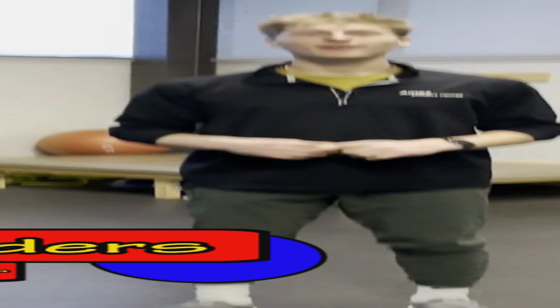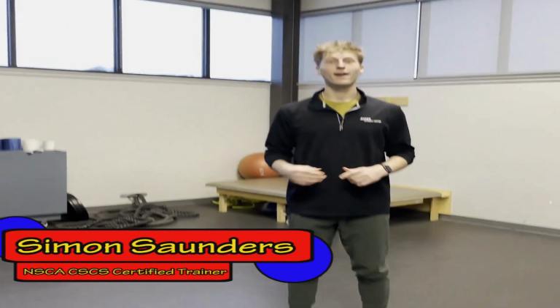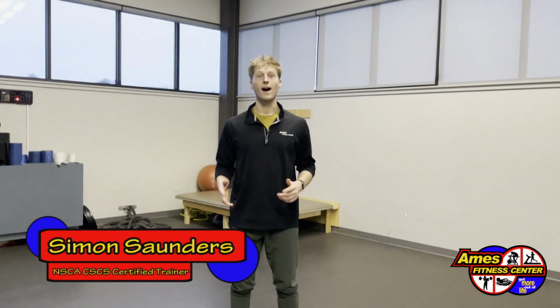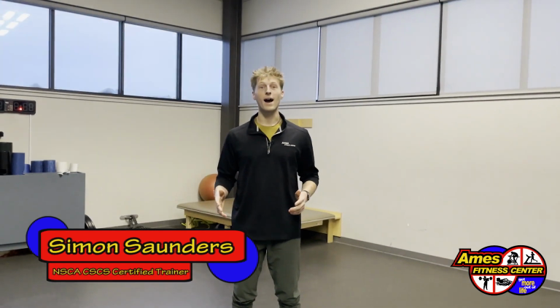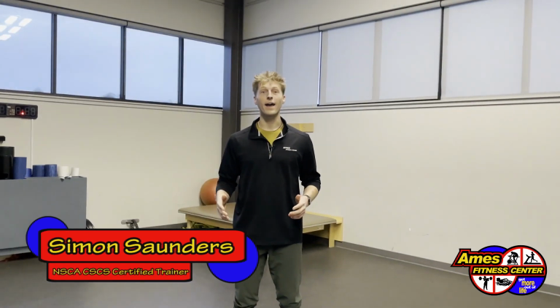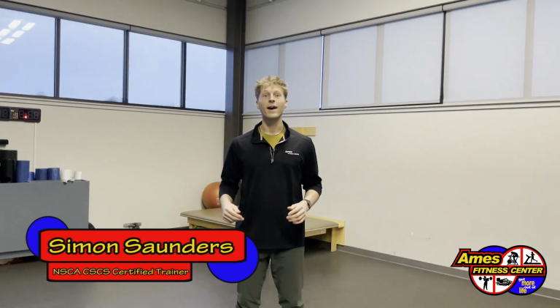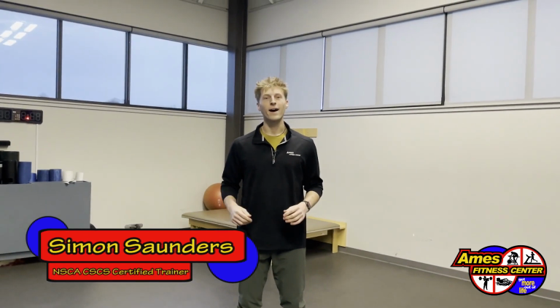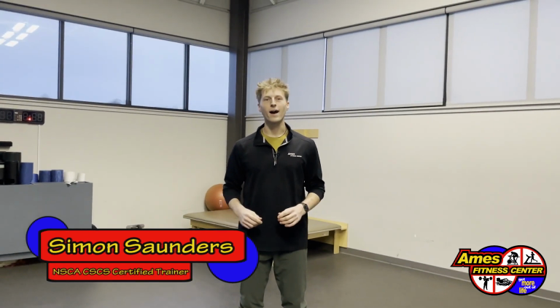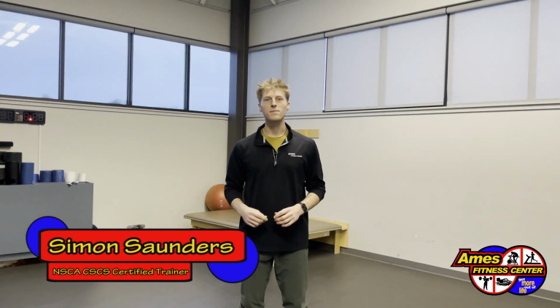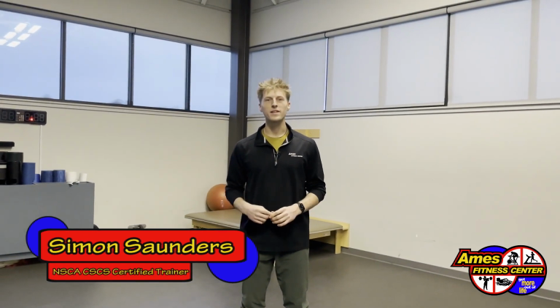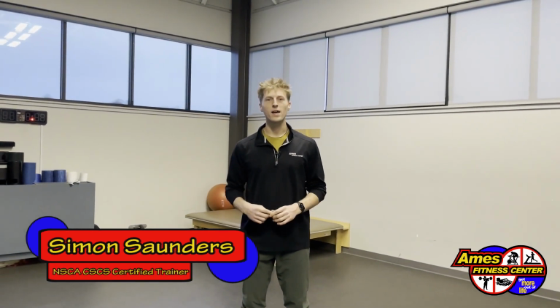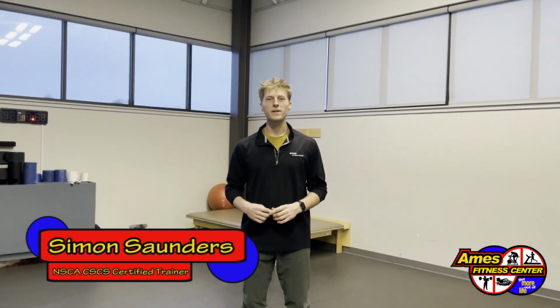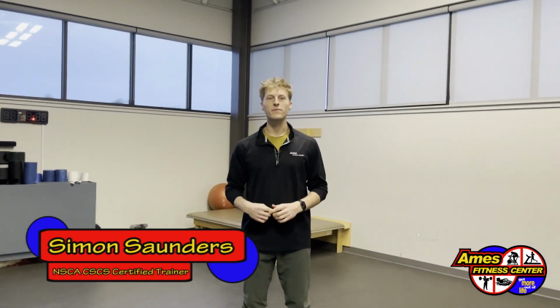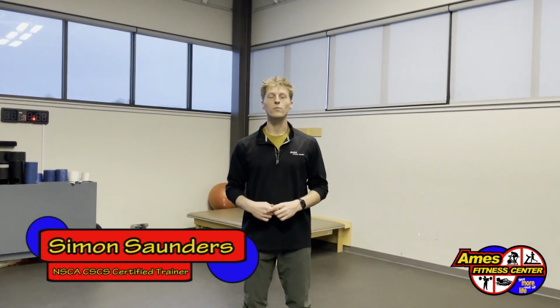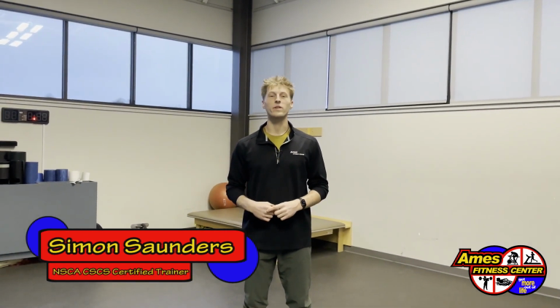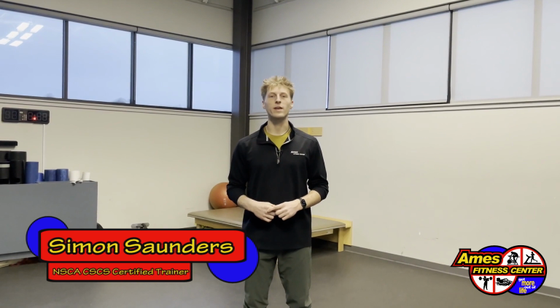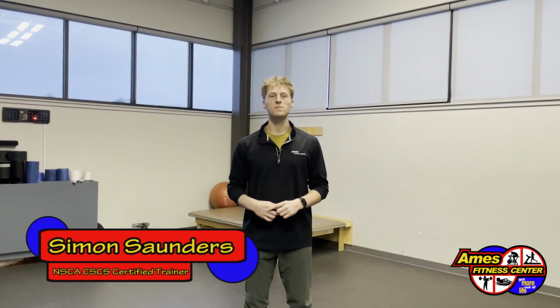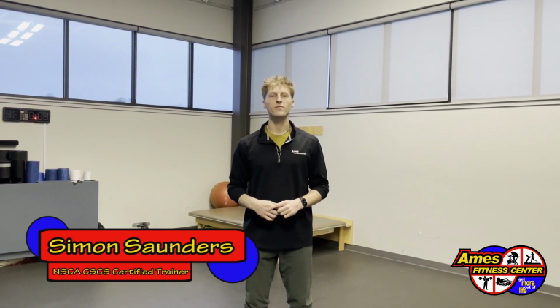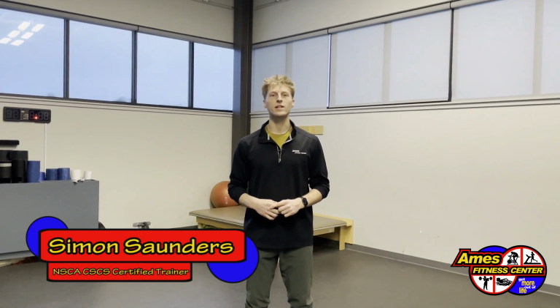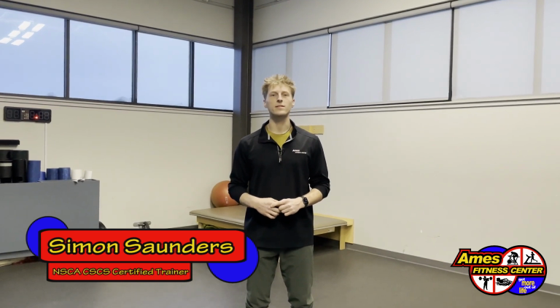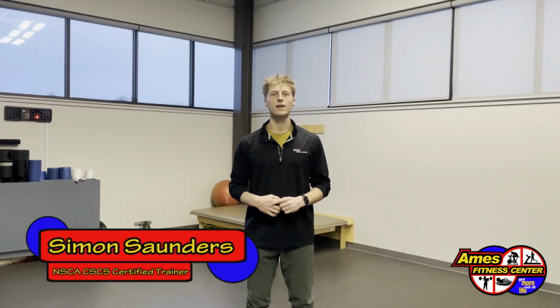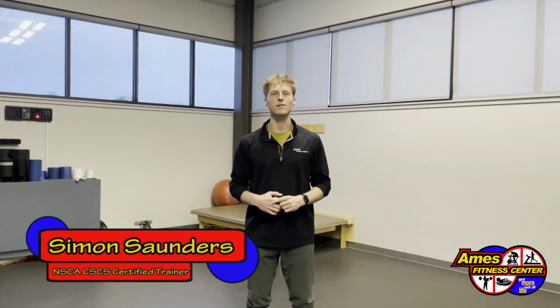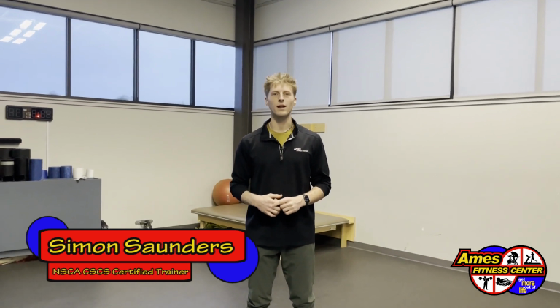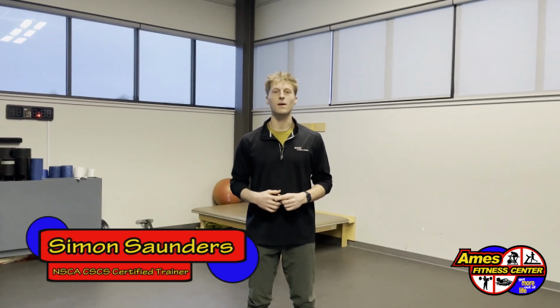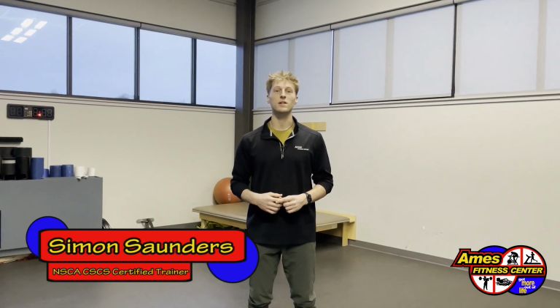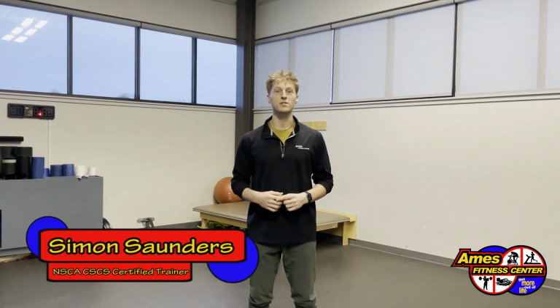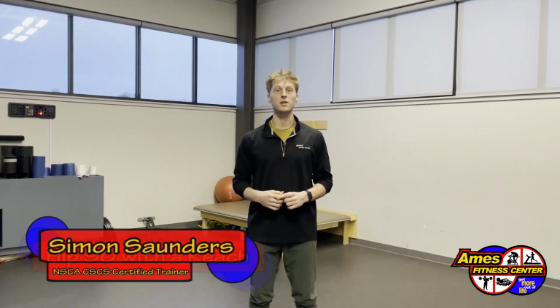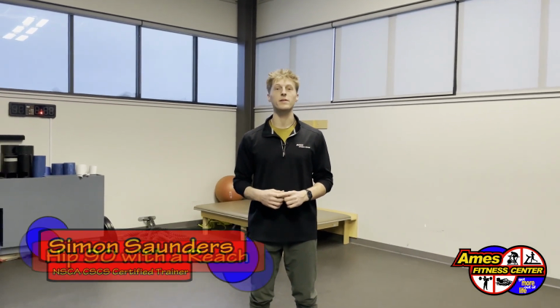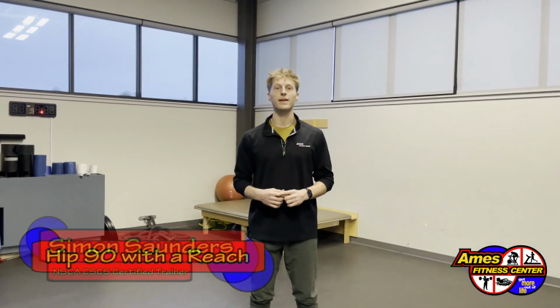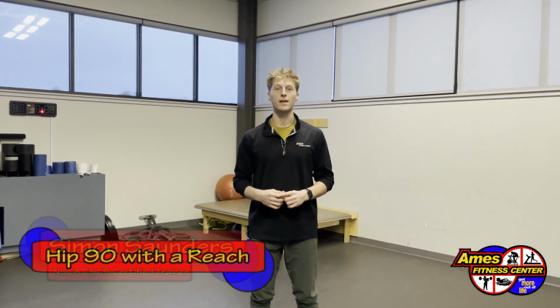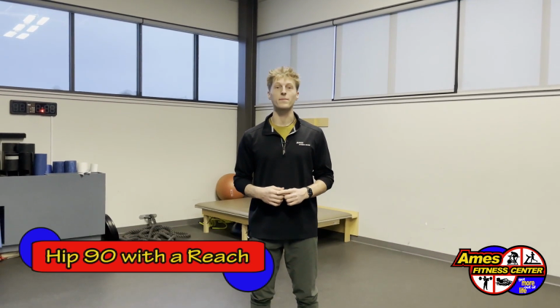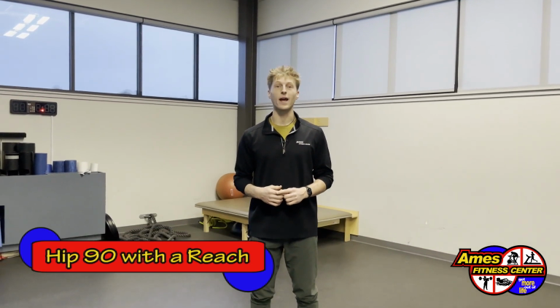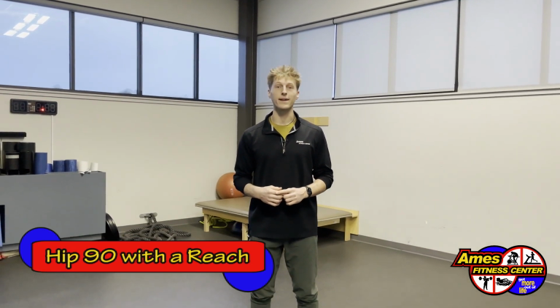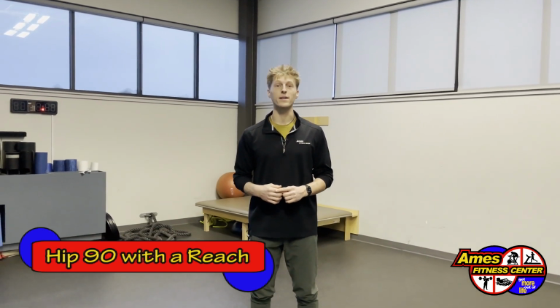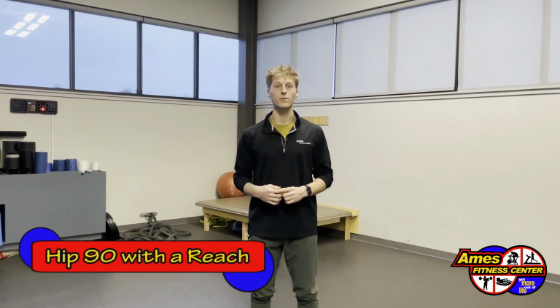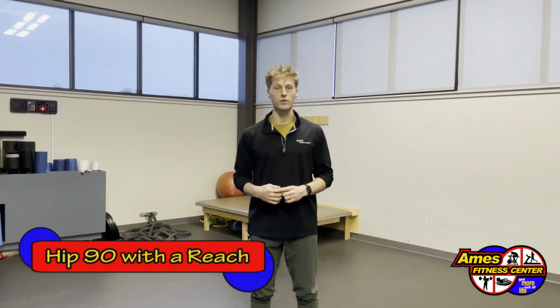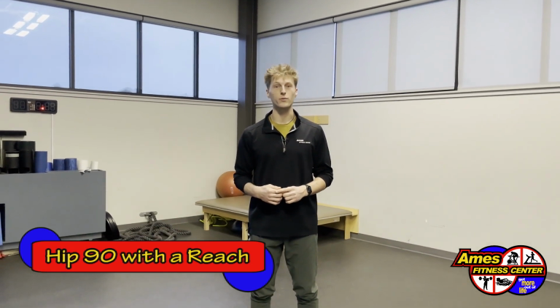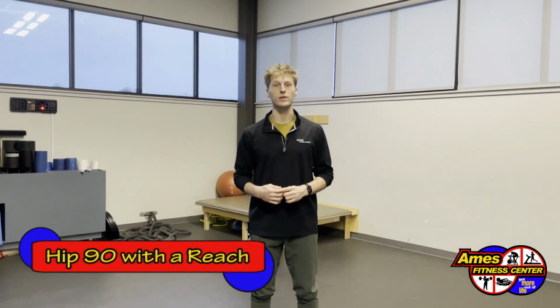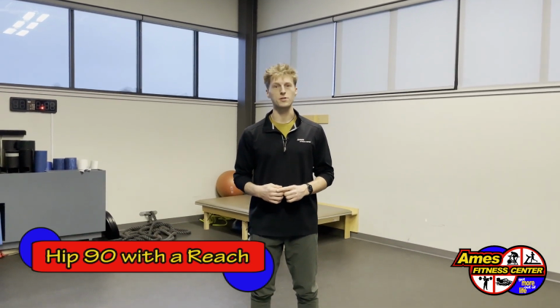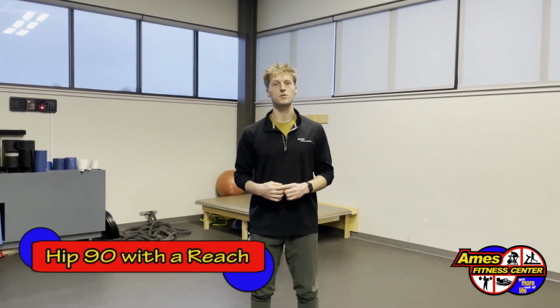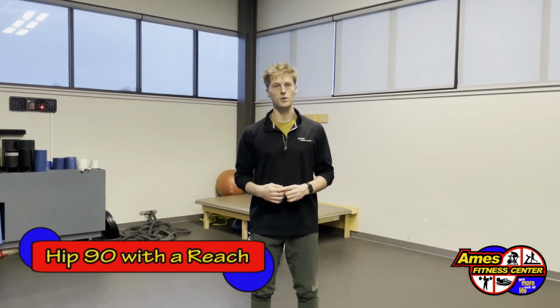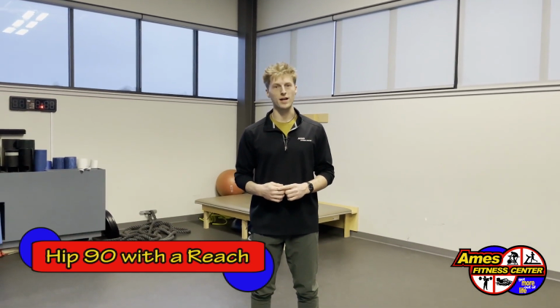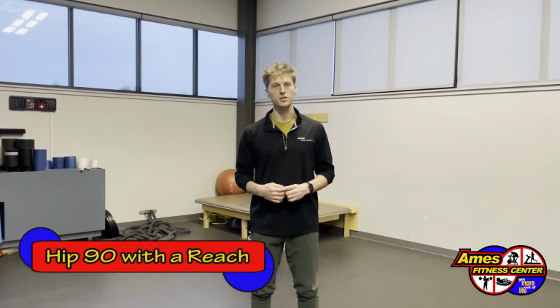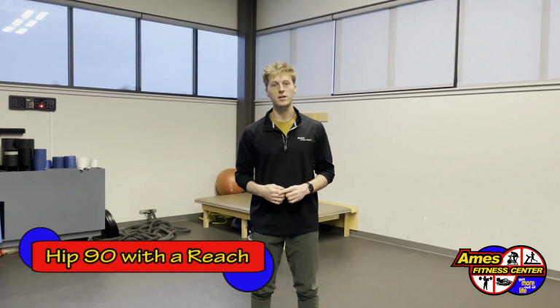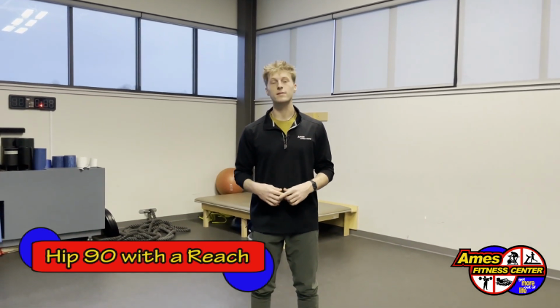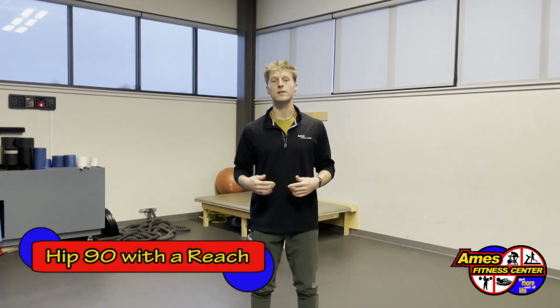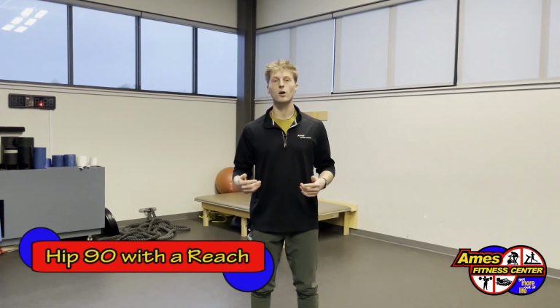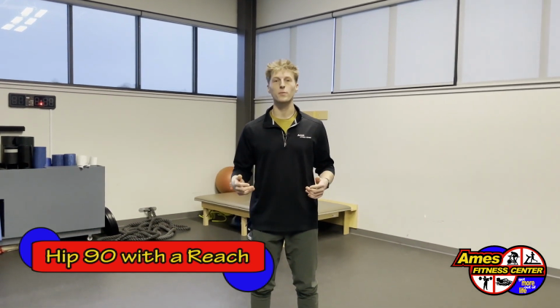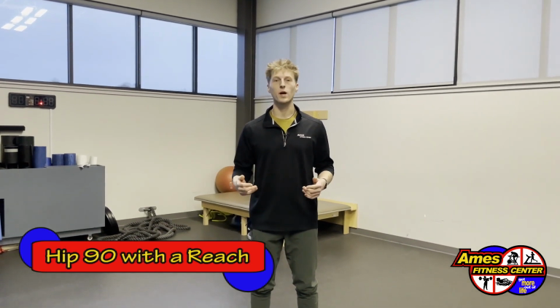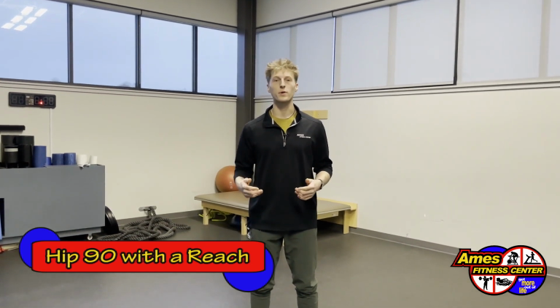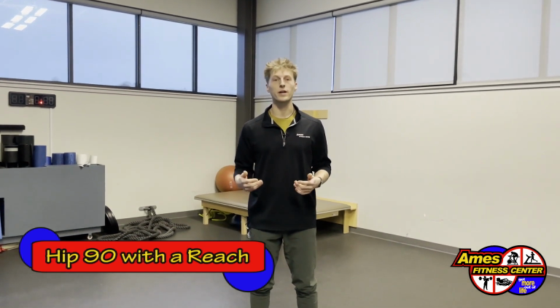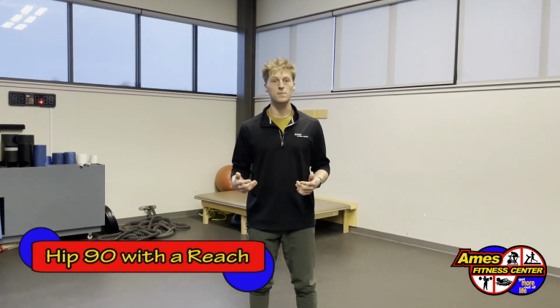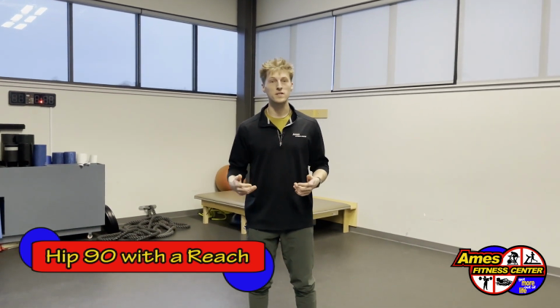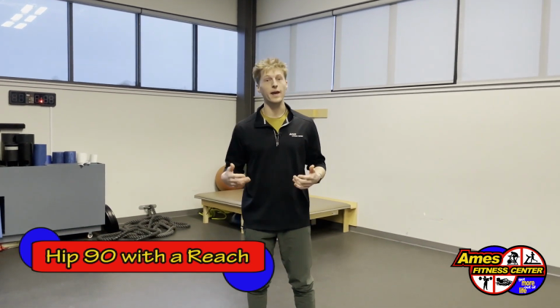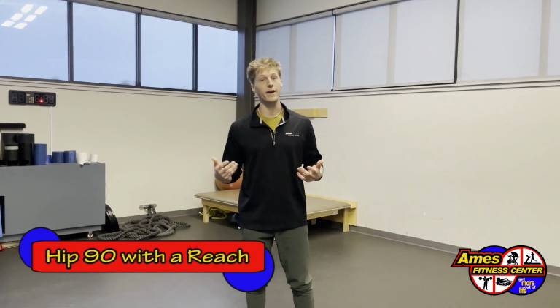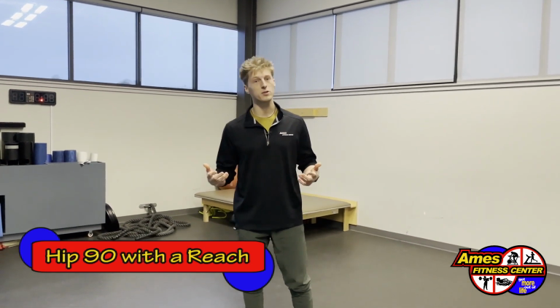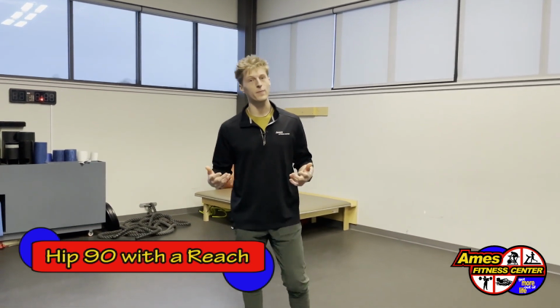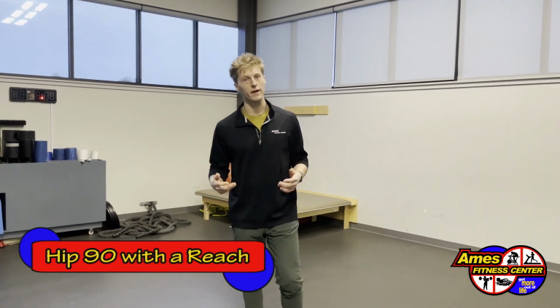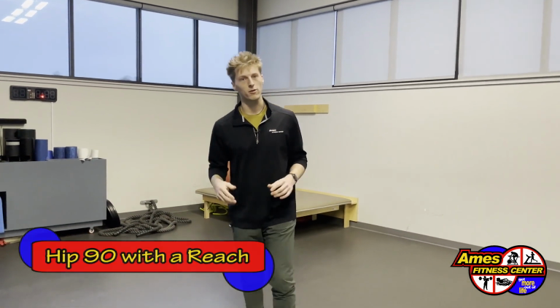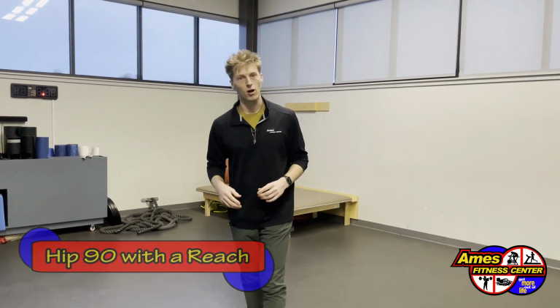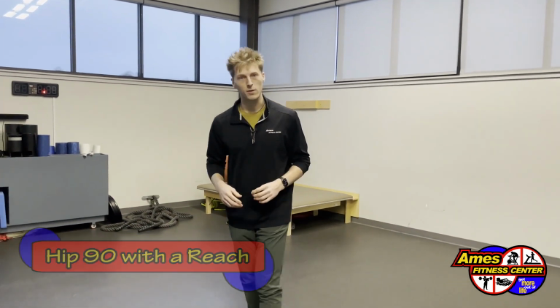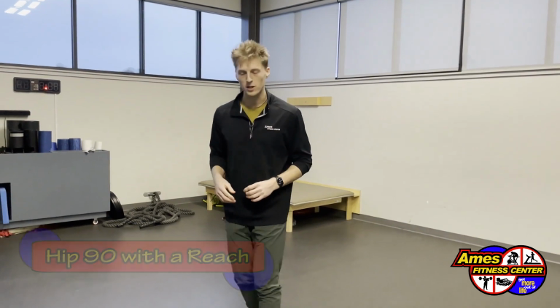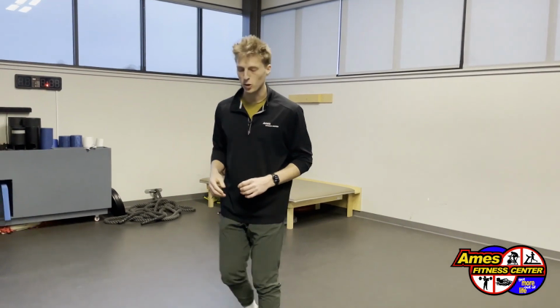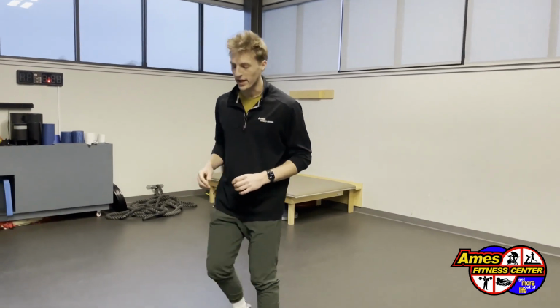Hi, I'm Simon with Ames Fitness Center and I'm going to show you the hip 90 with a reach stretch. It's going to open up your hips and your spinal column a little bit.